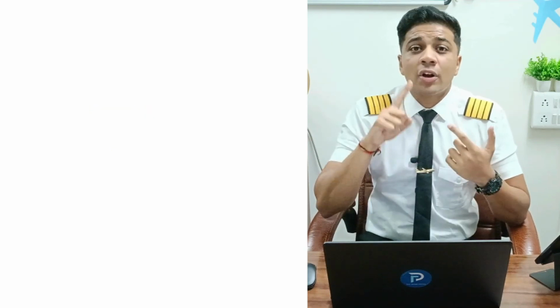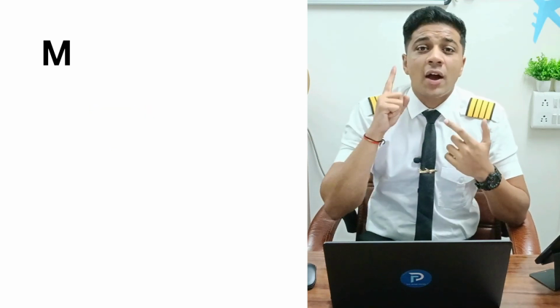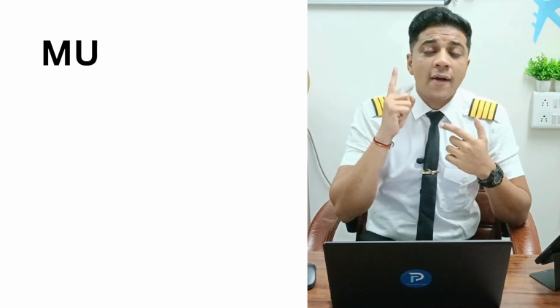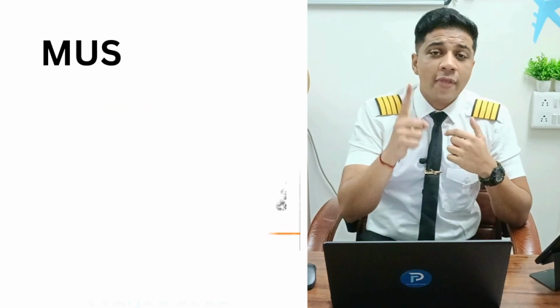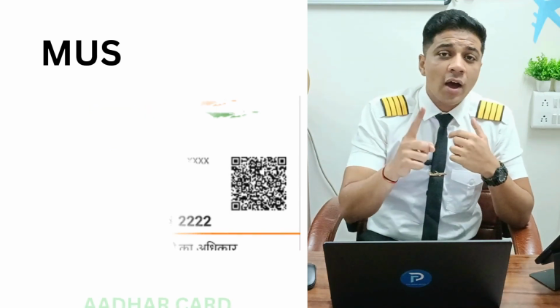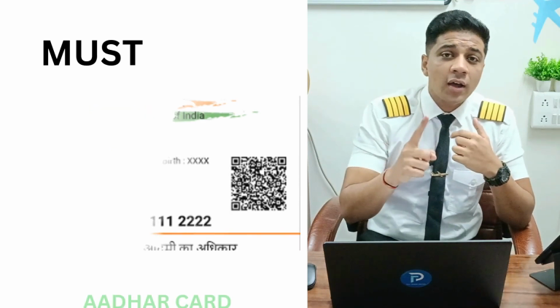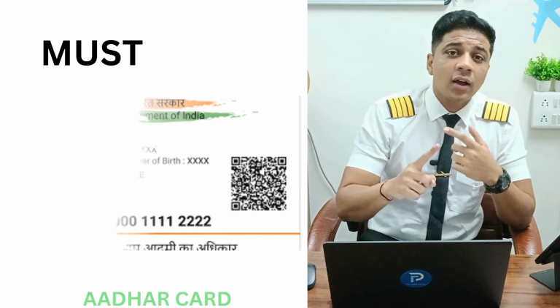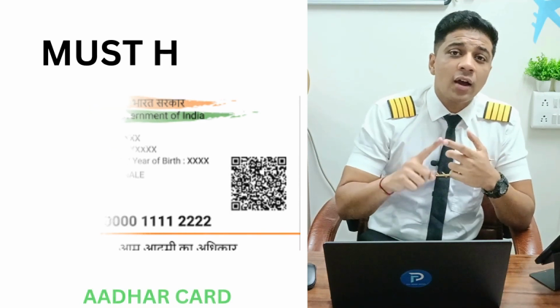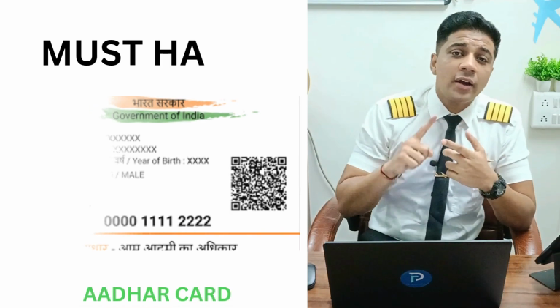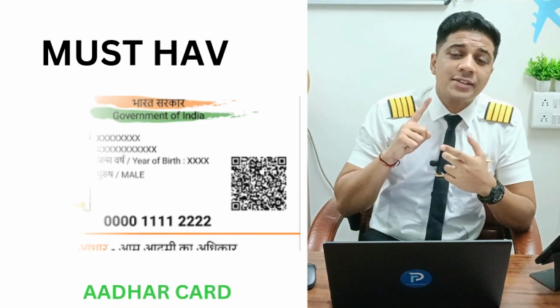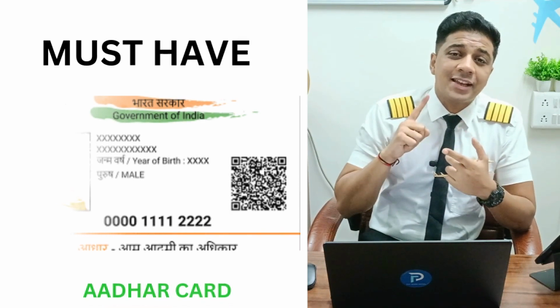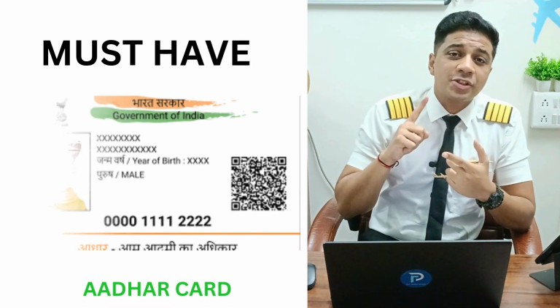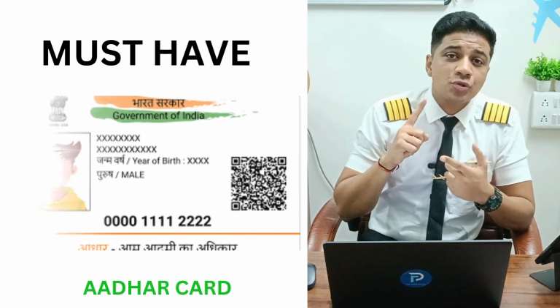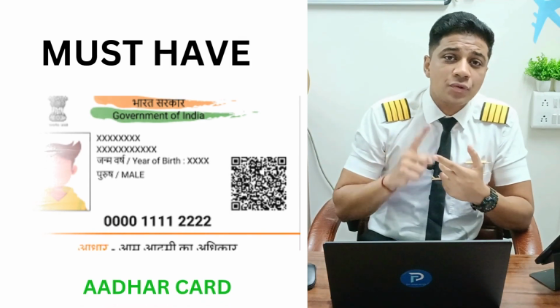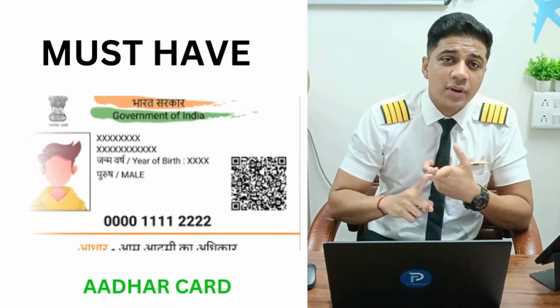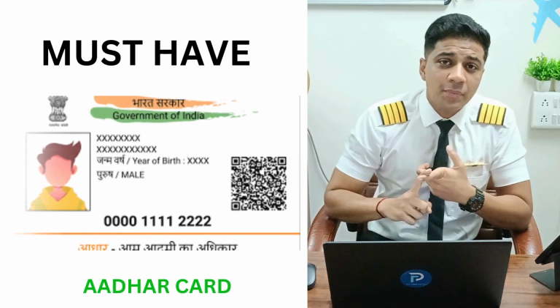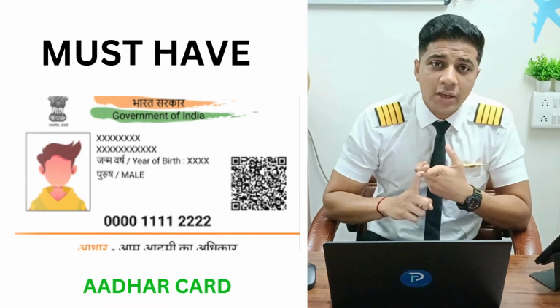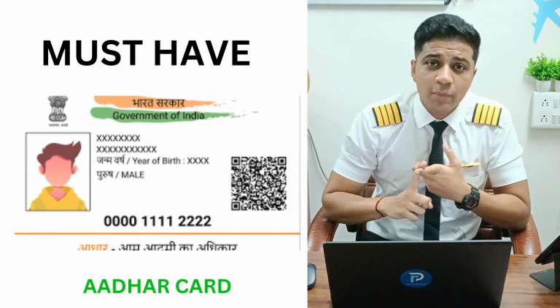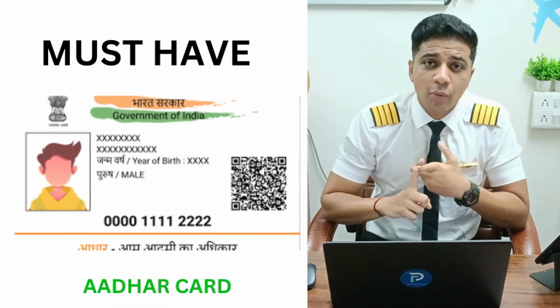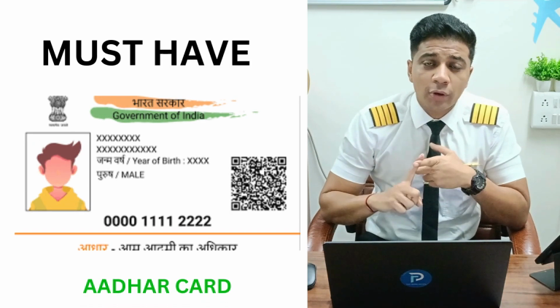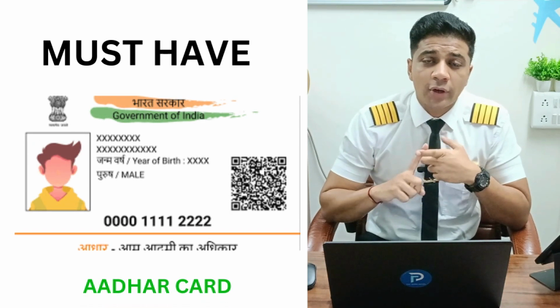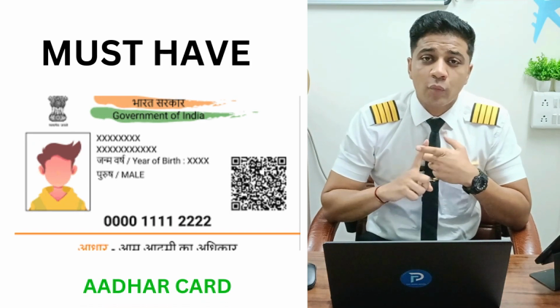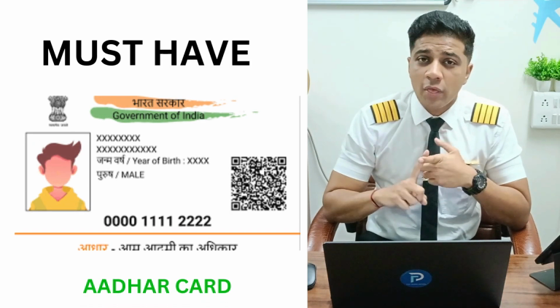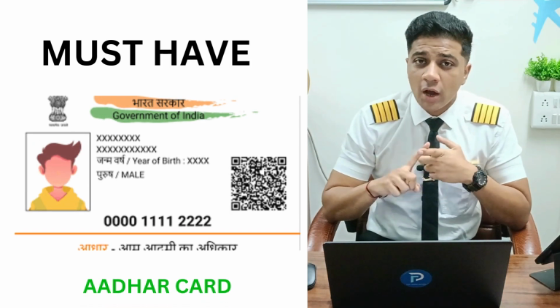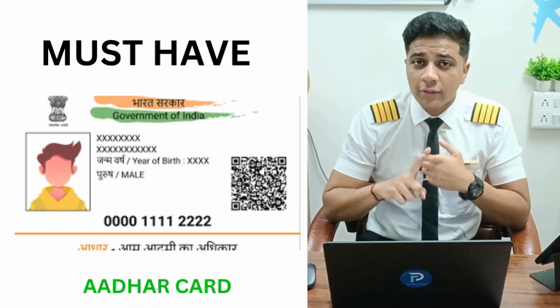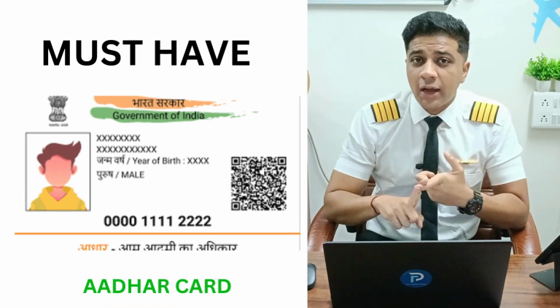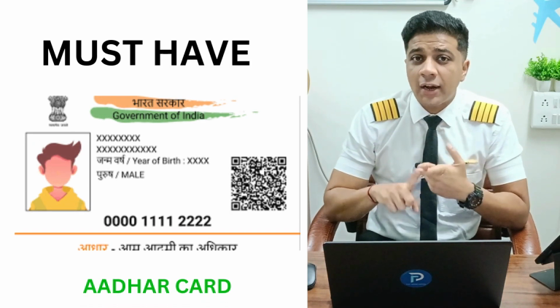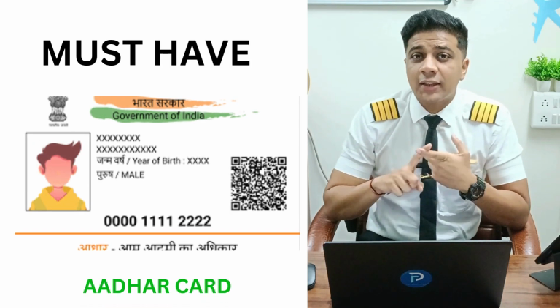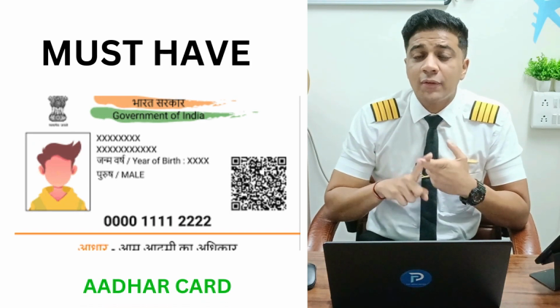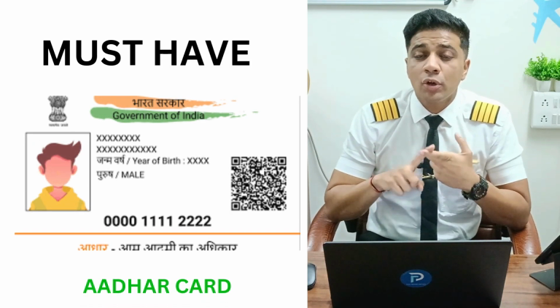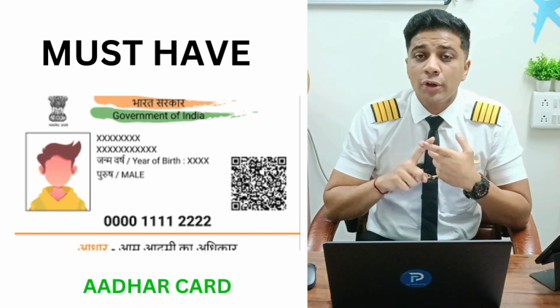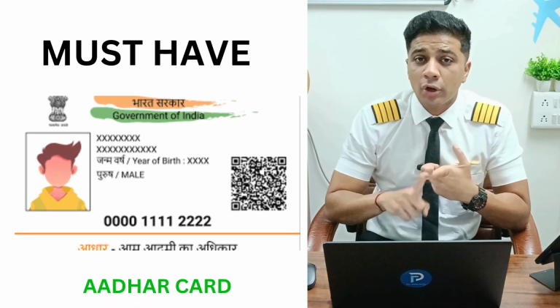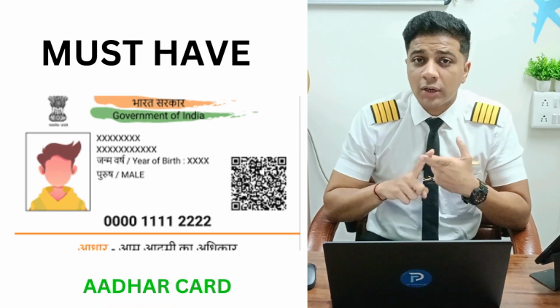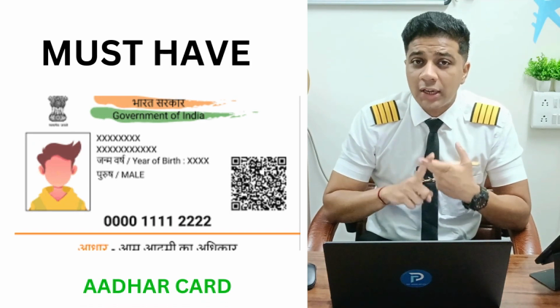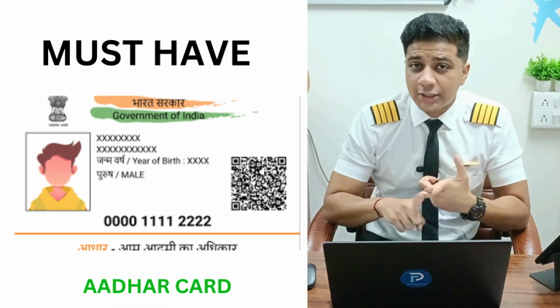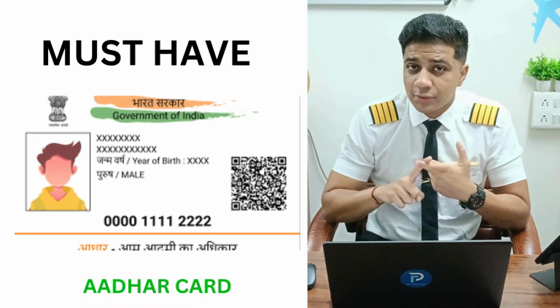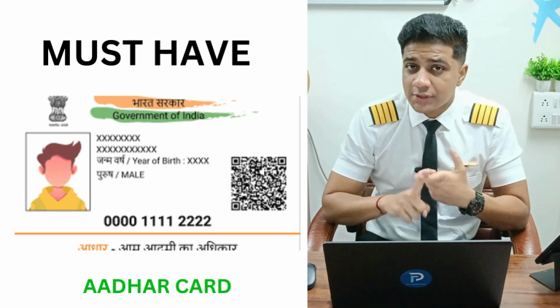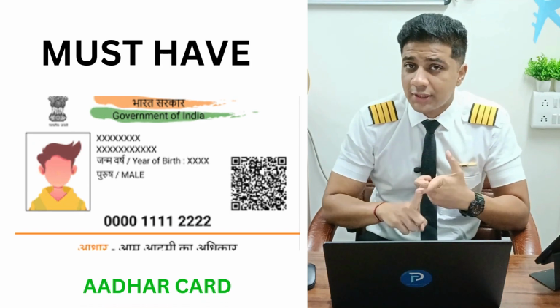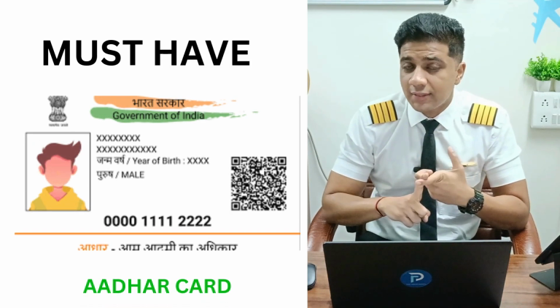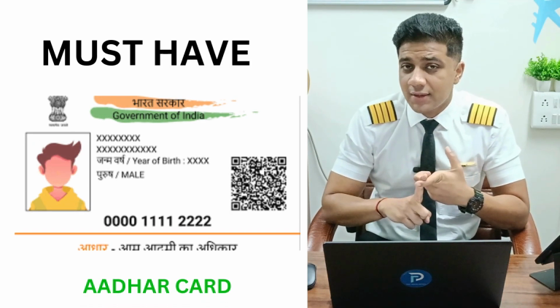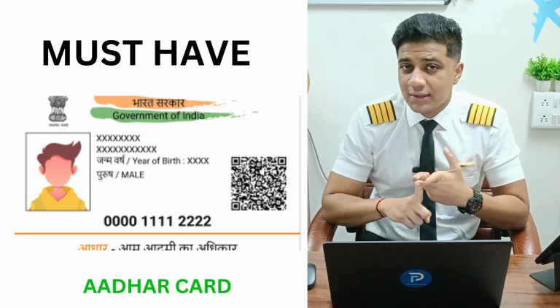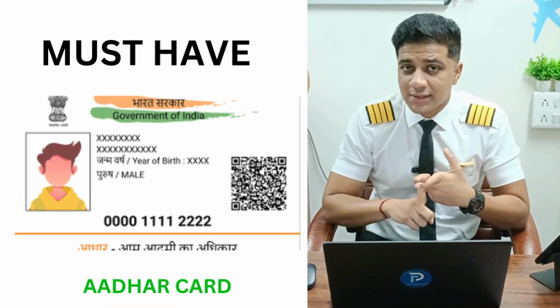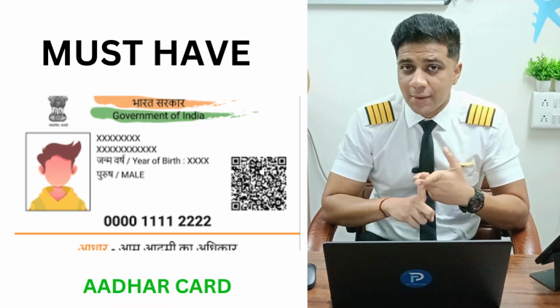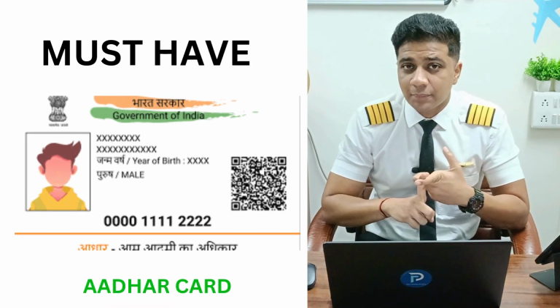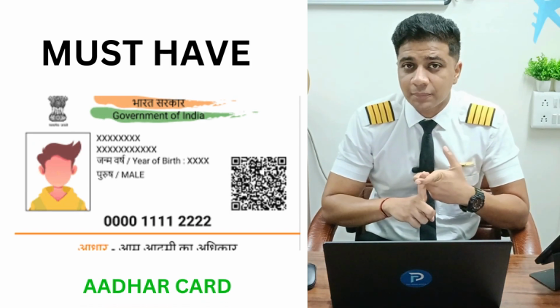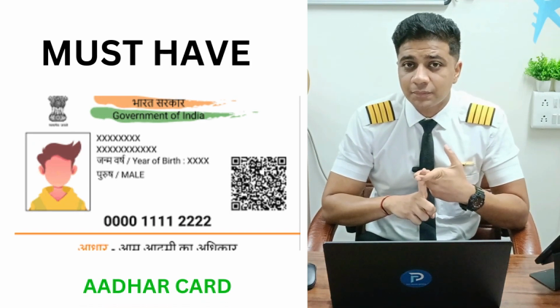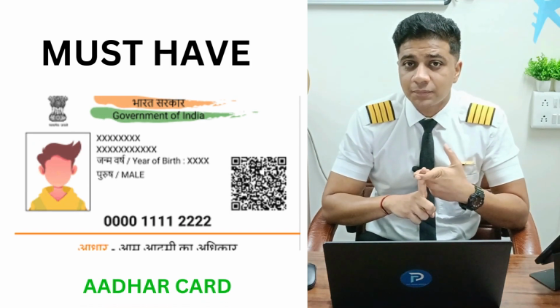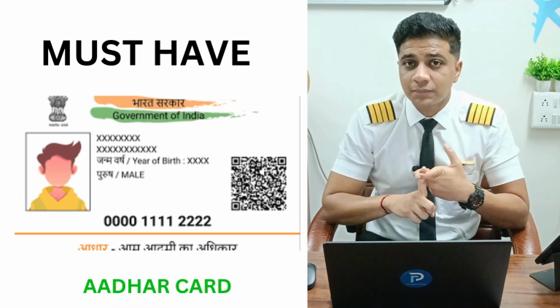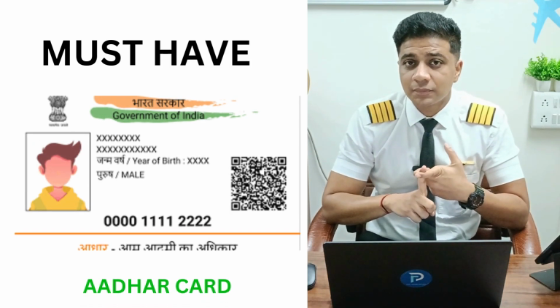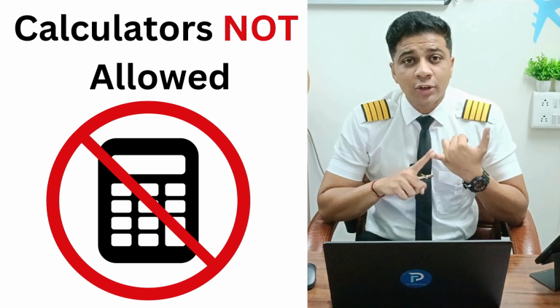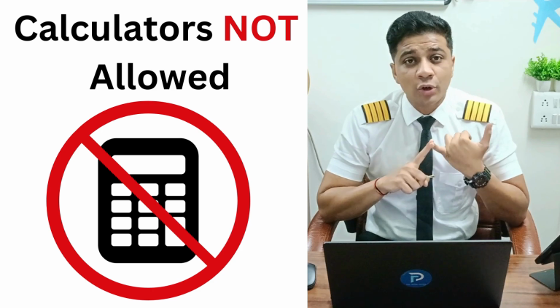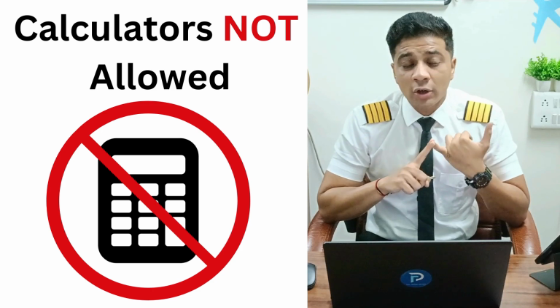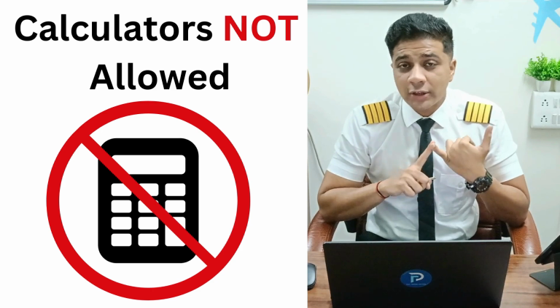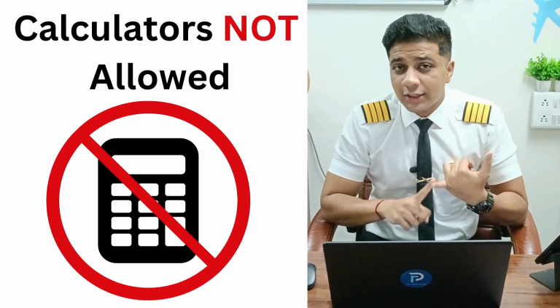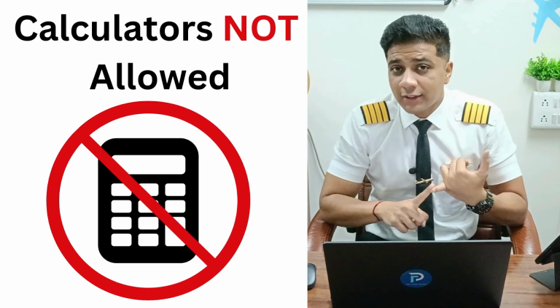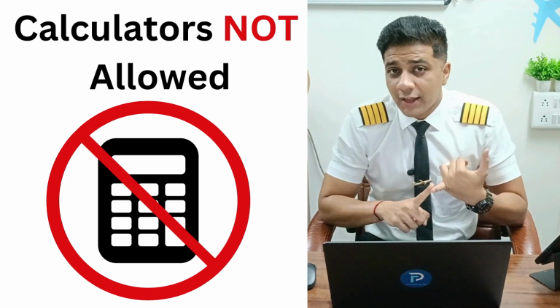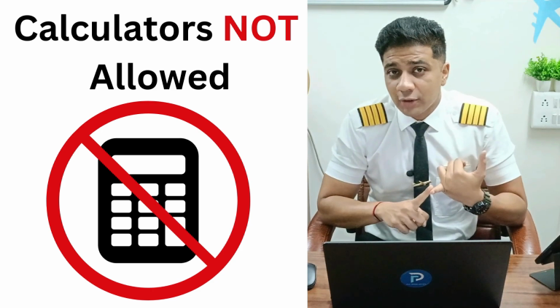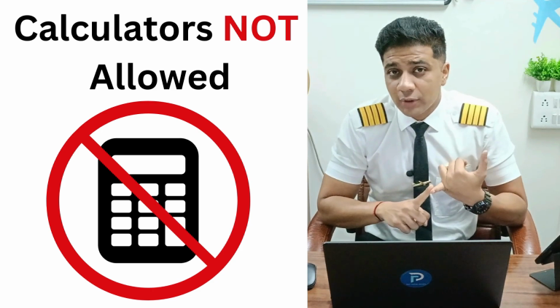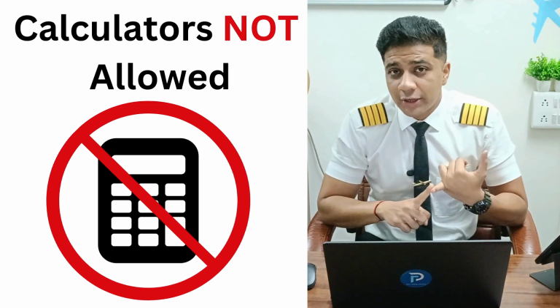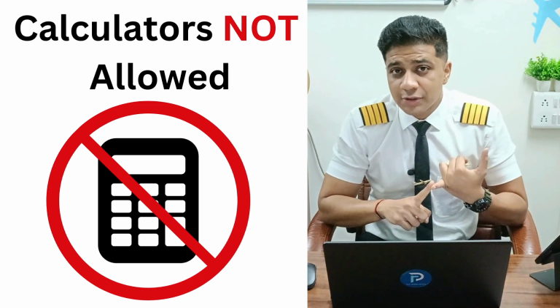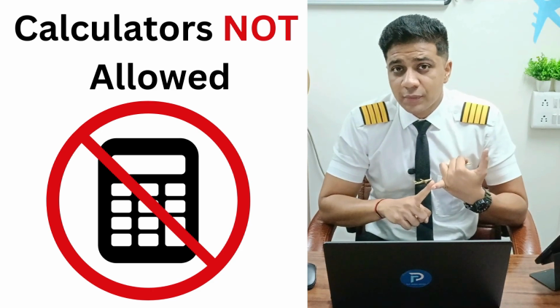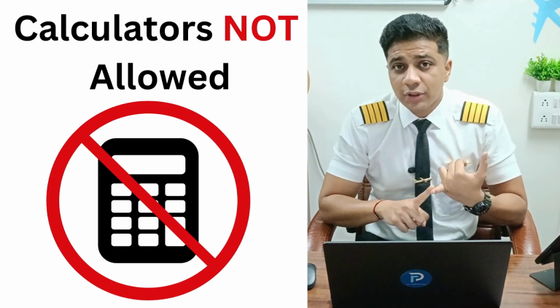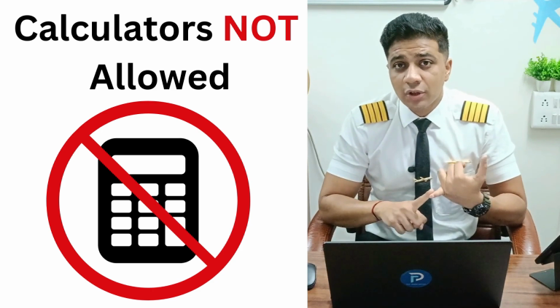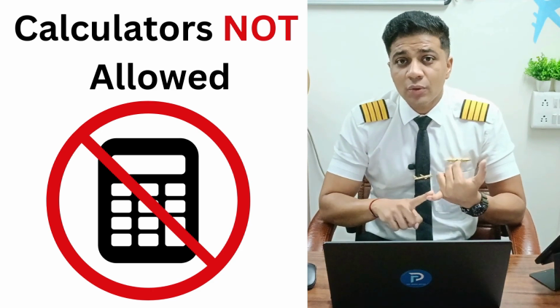Your Aadhaar card is extremely important. Without it they will not let you sit in the exam. Do not take calculators with you.